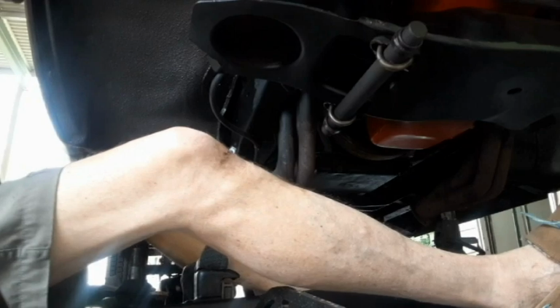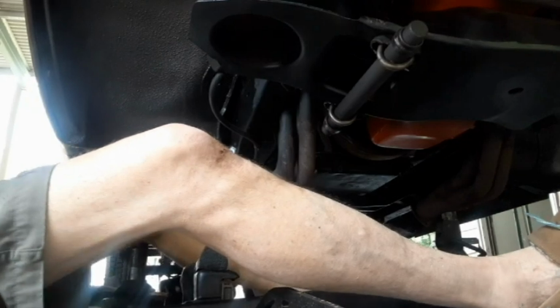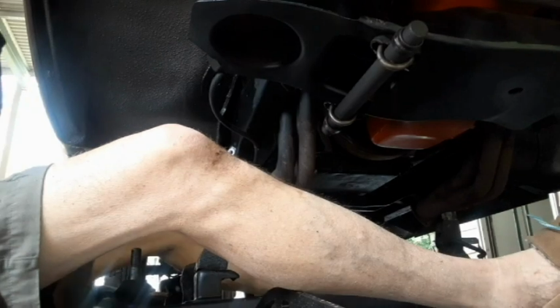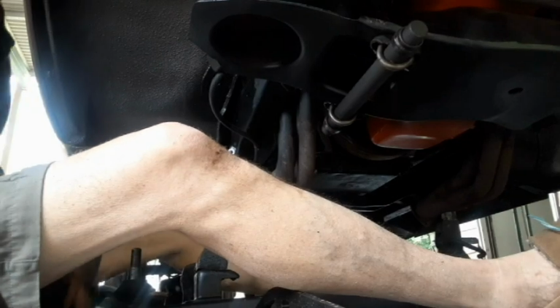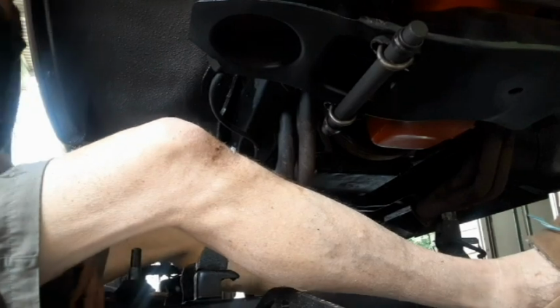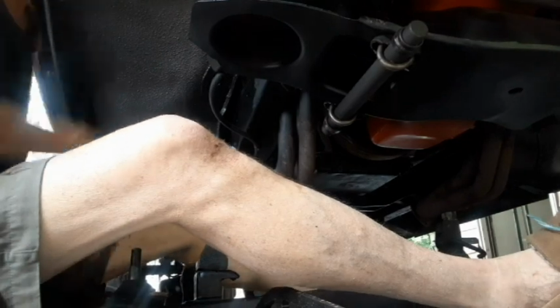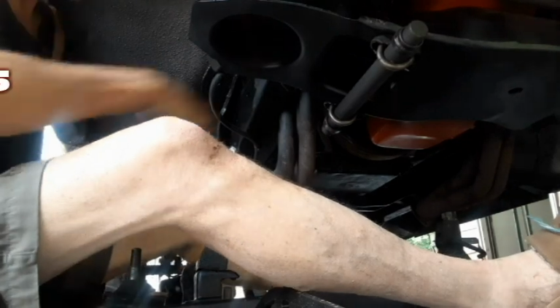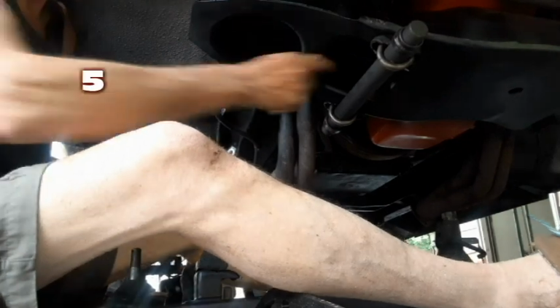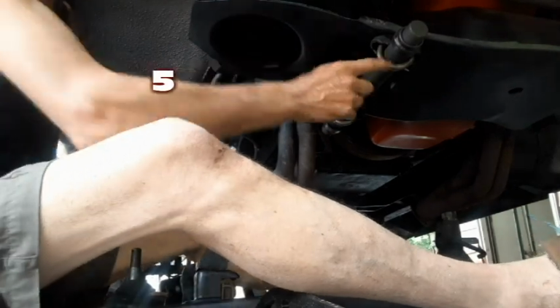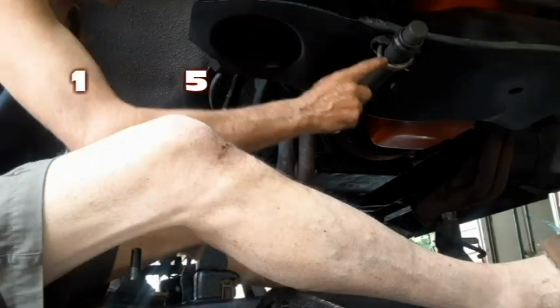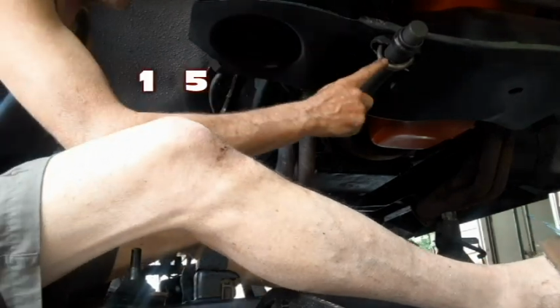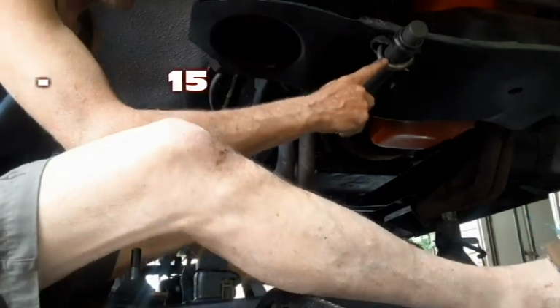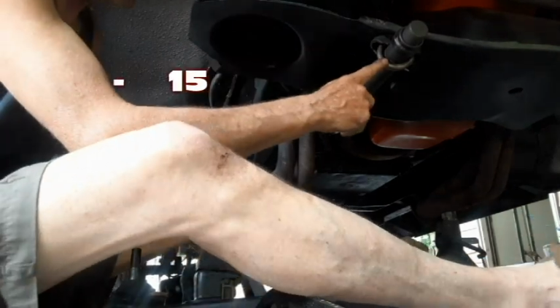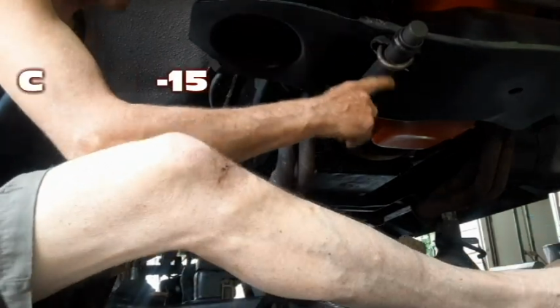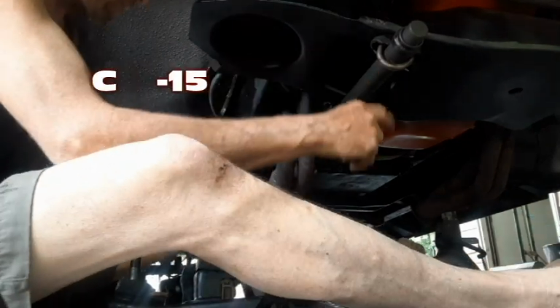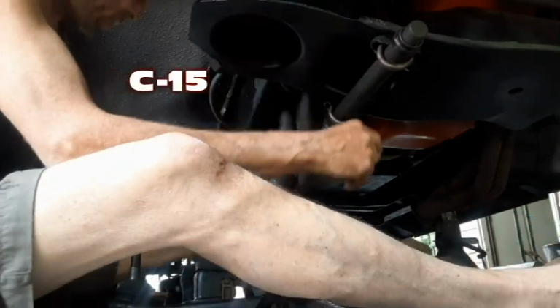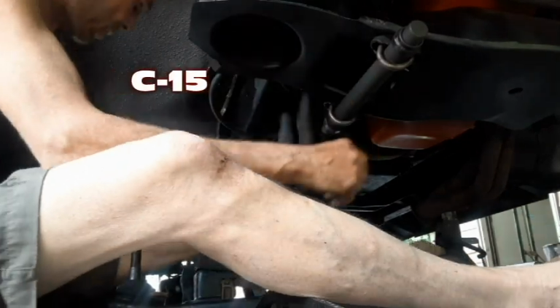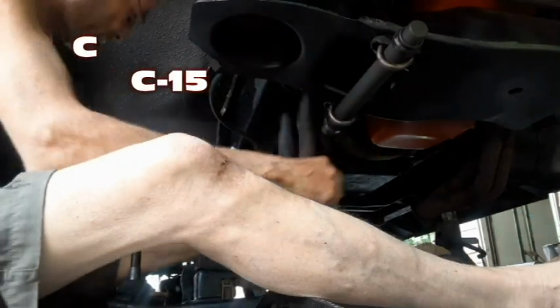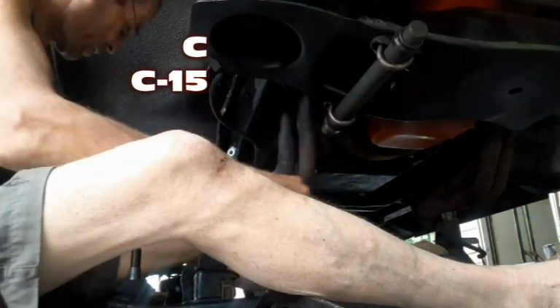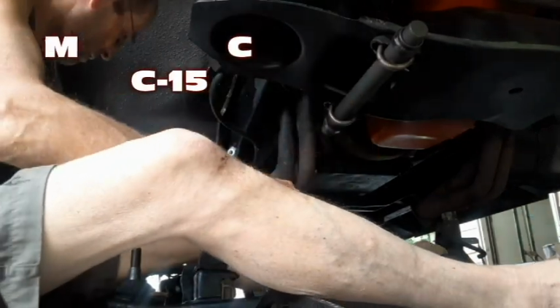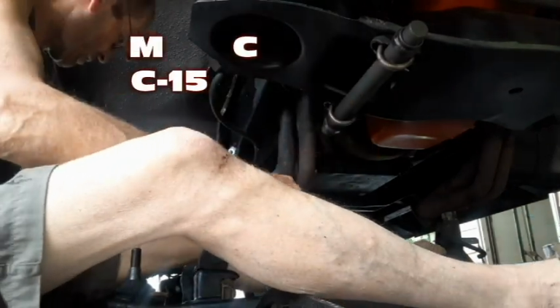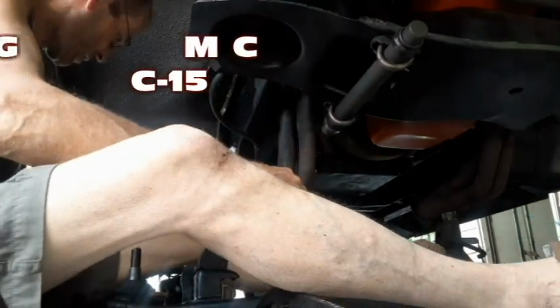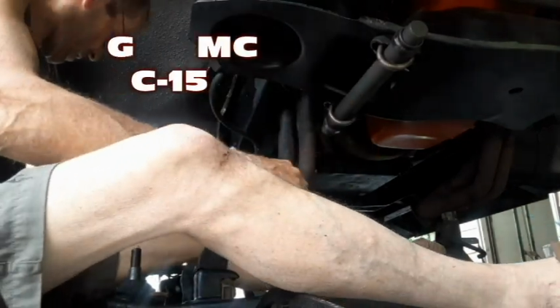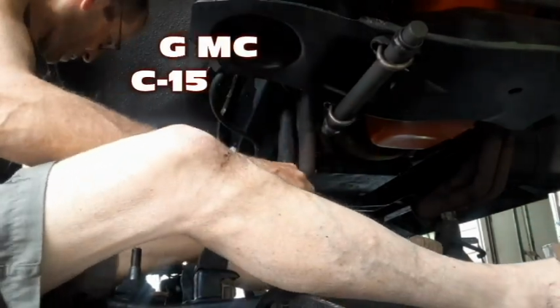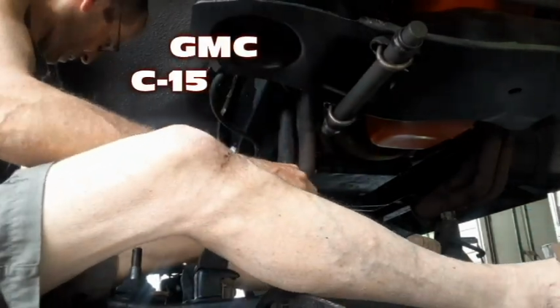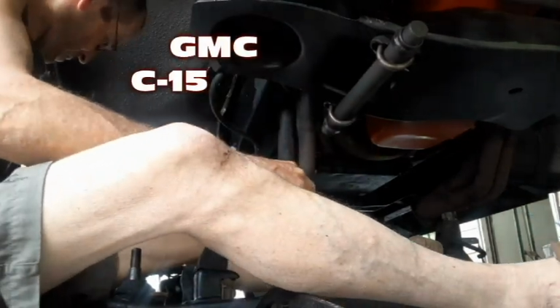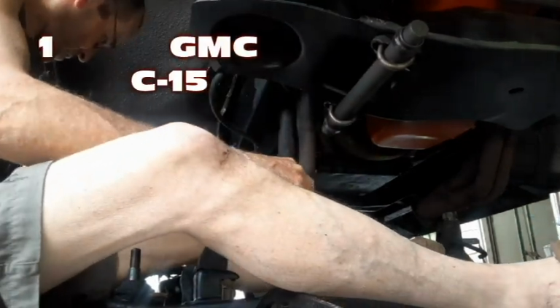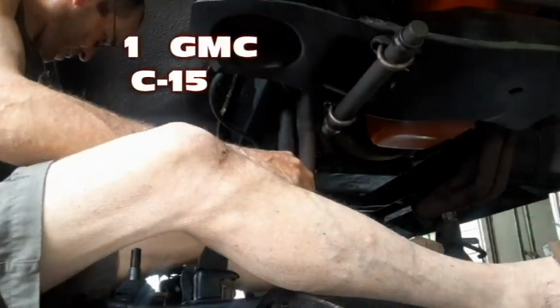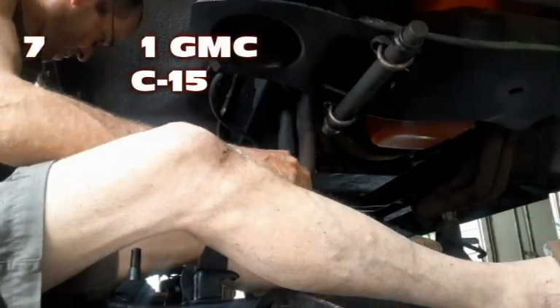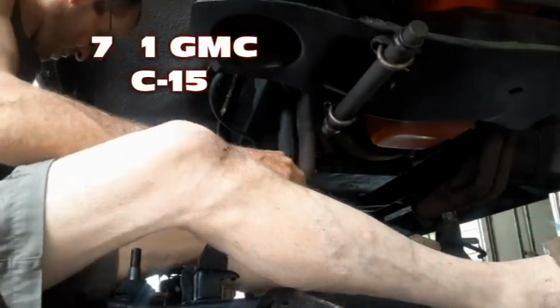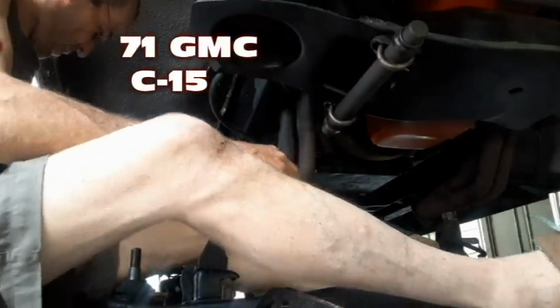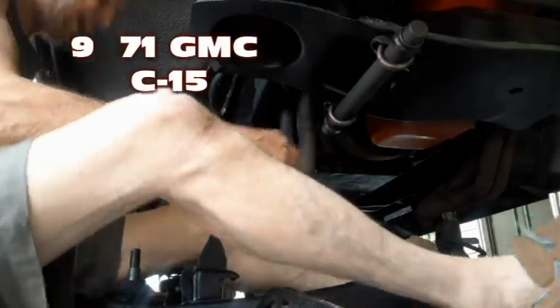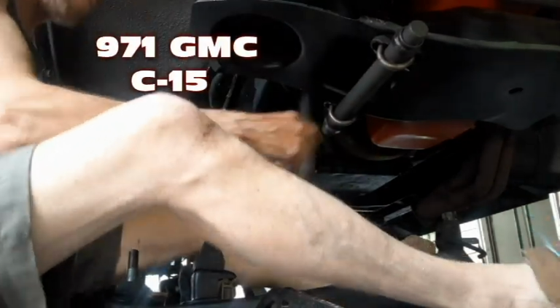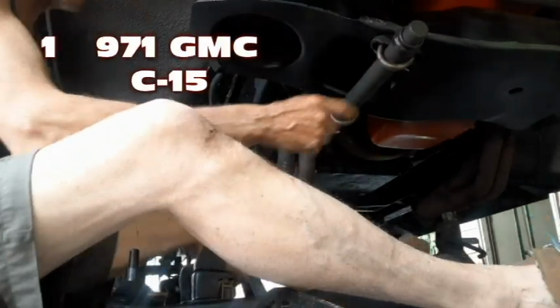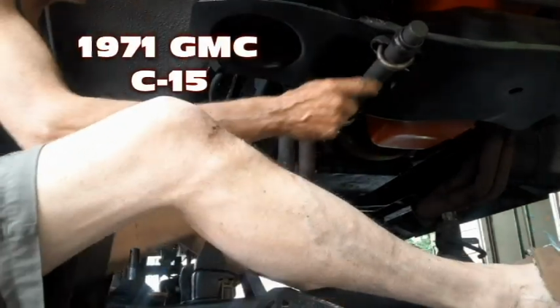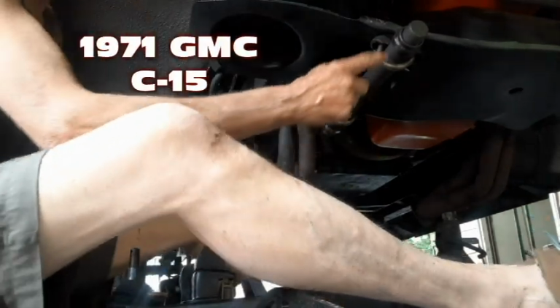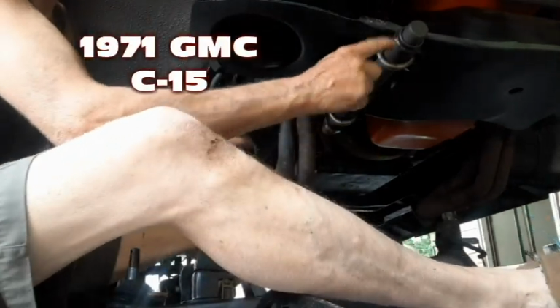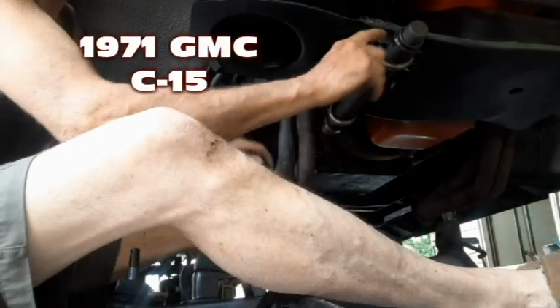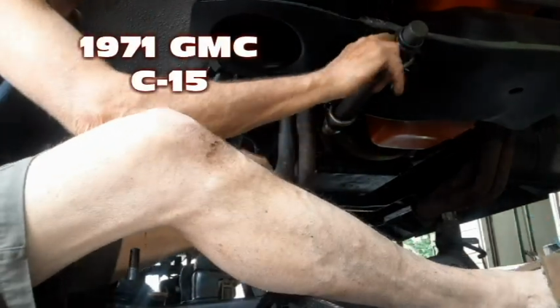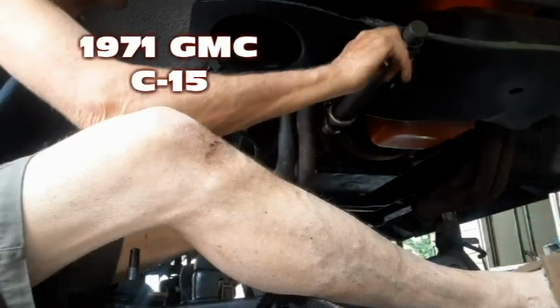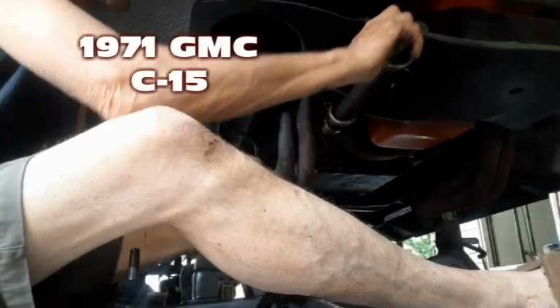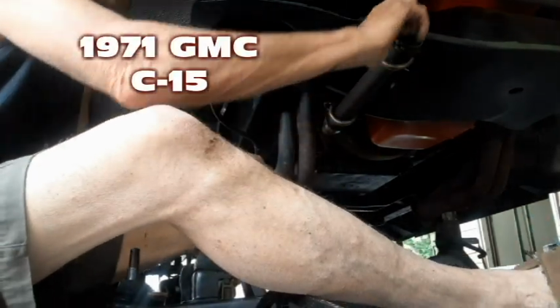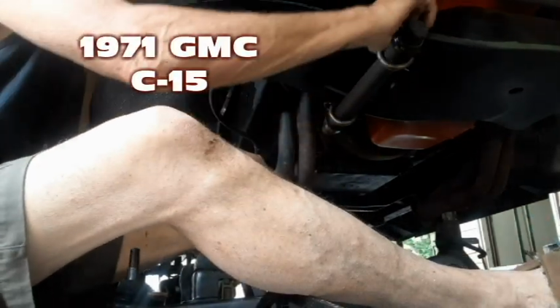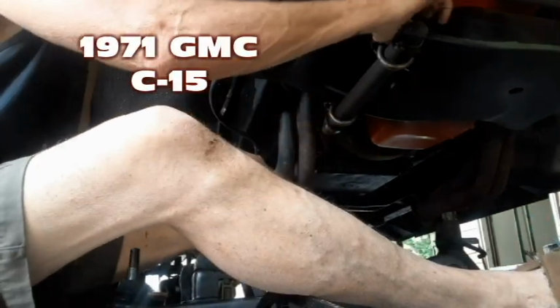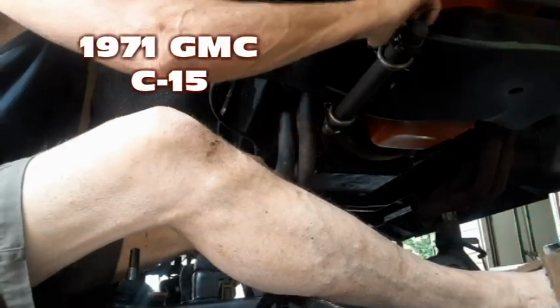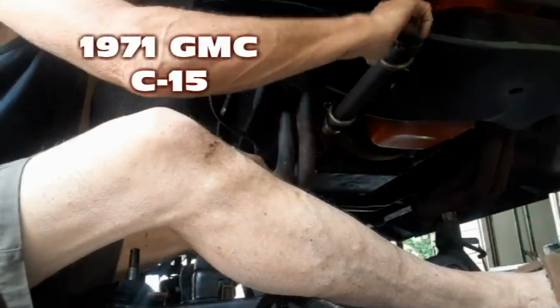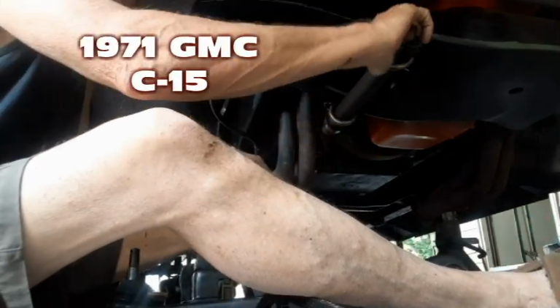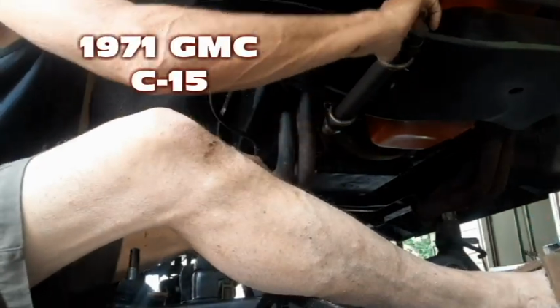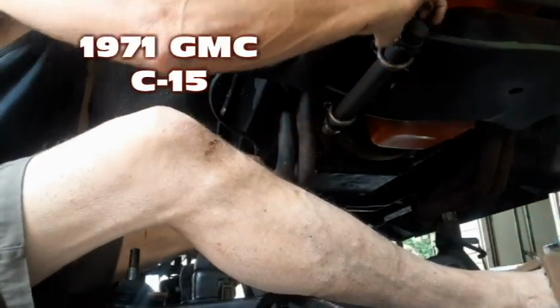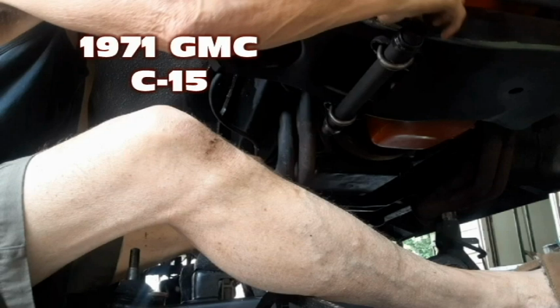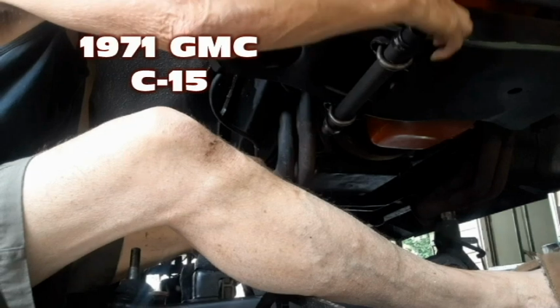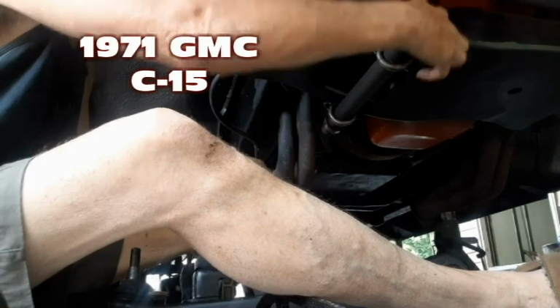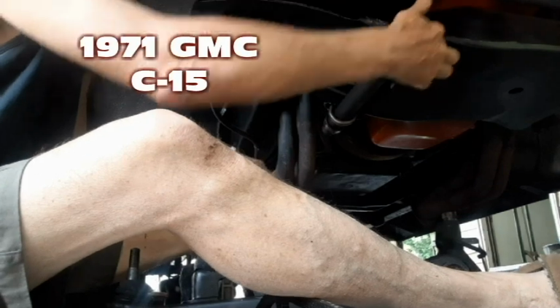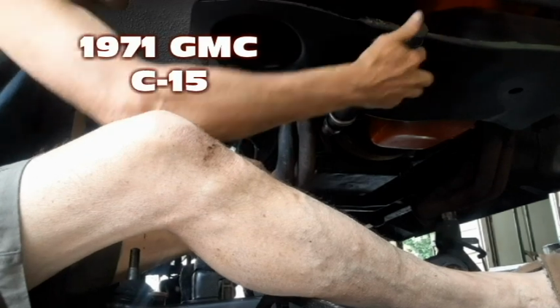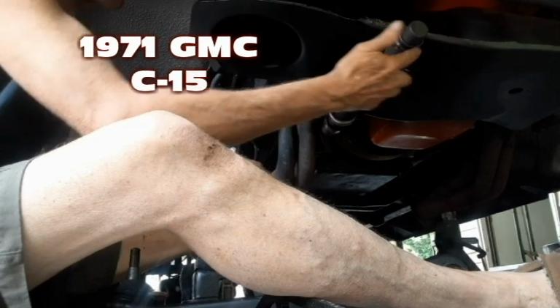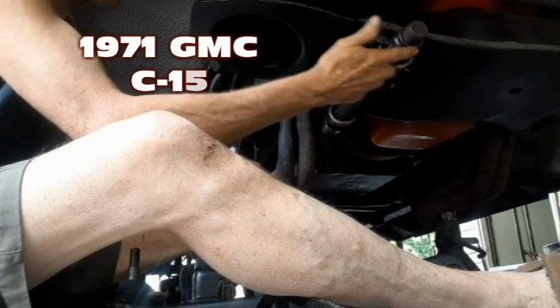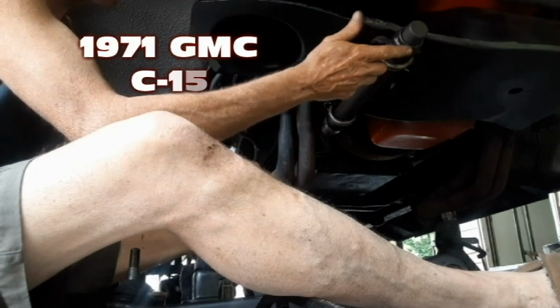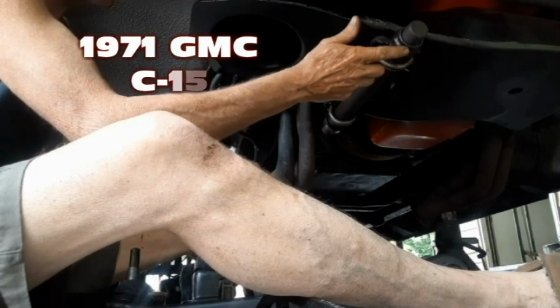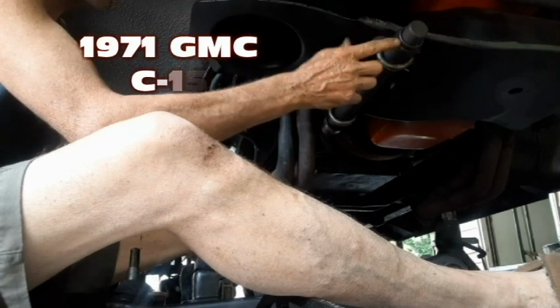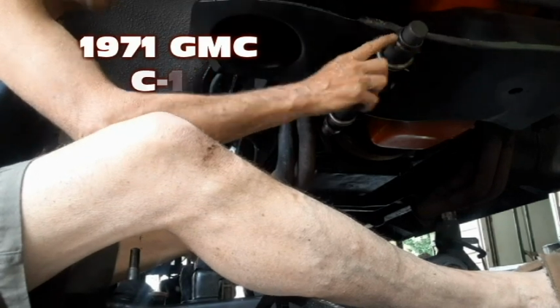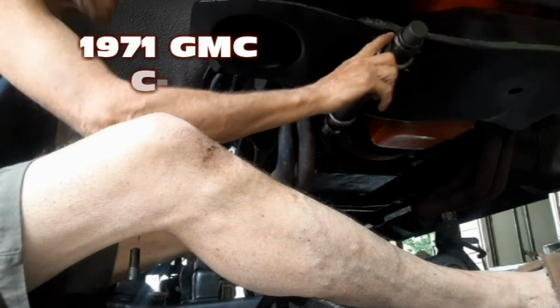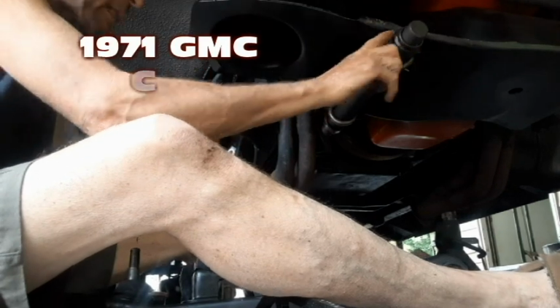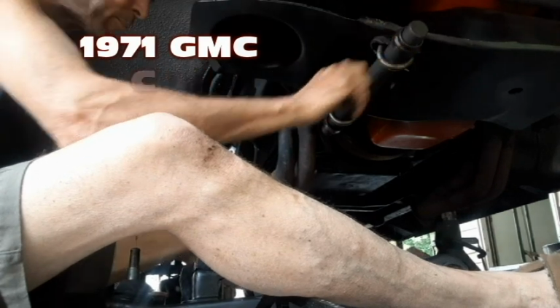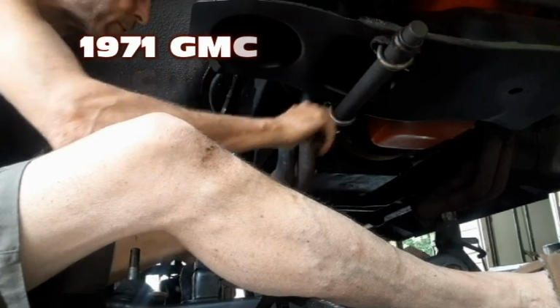Clean the U-bolts. Put just a little bit of grease on this so it'll be a little bit slippery.